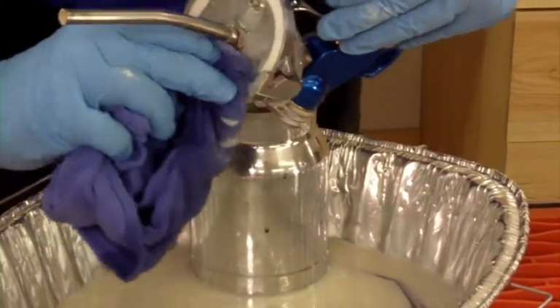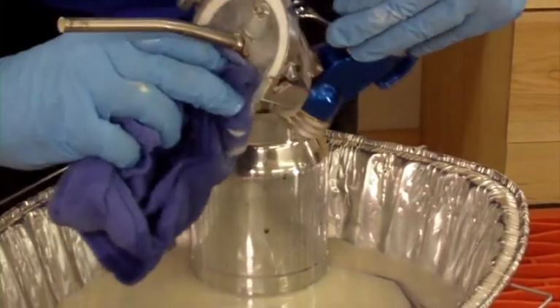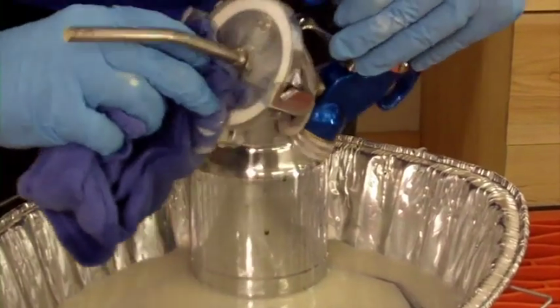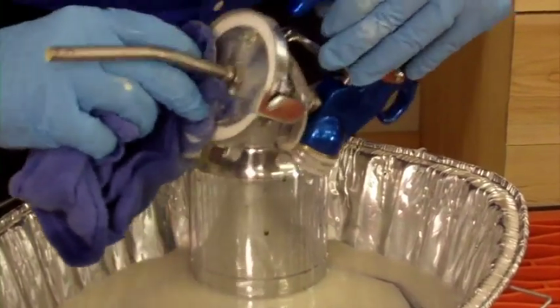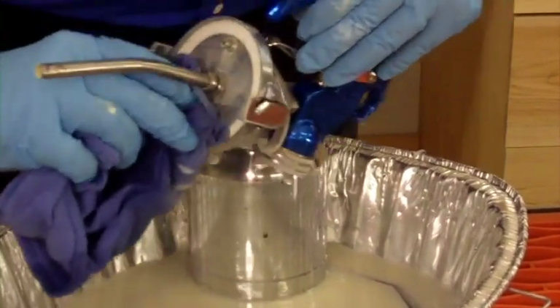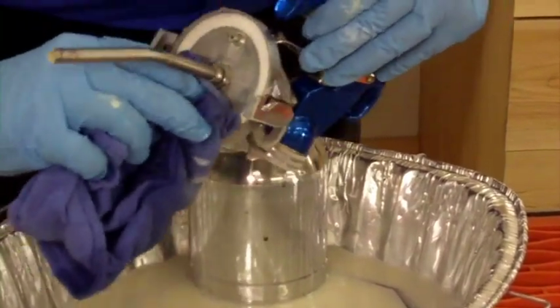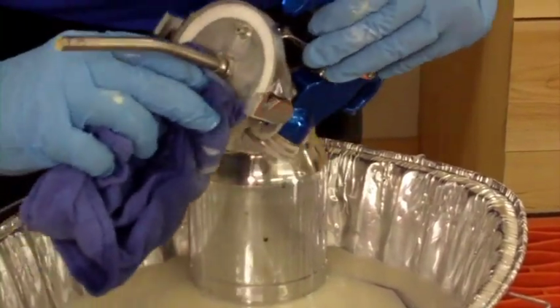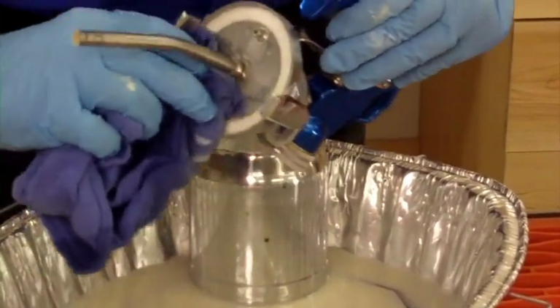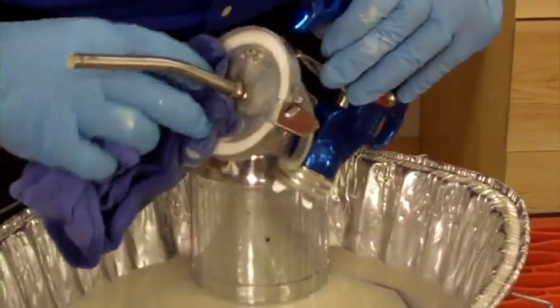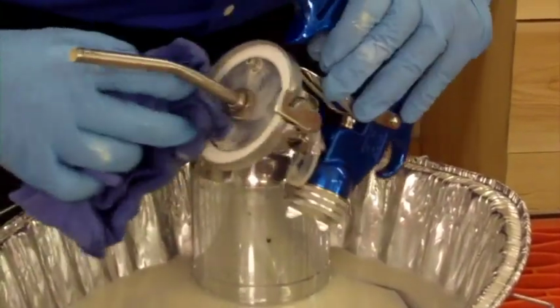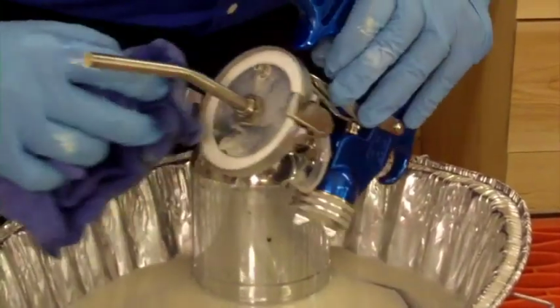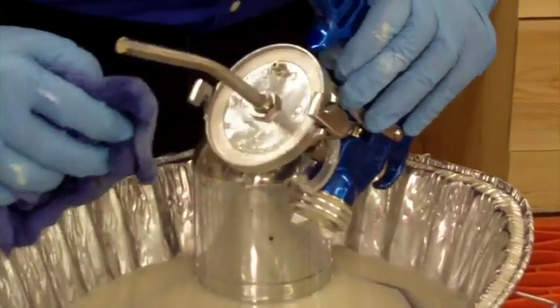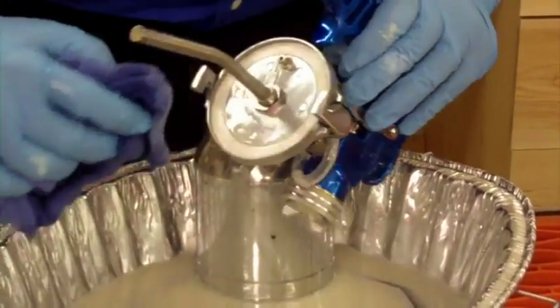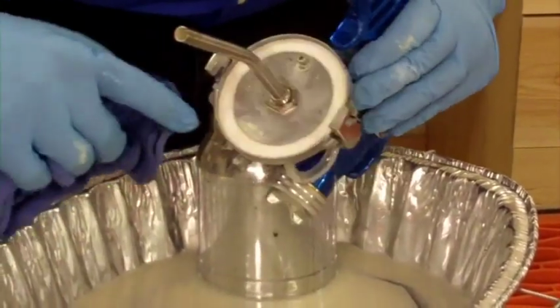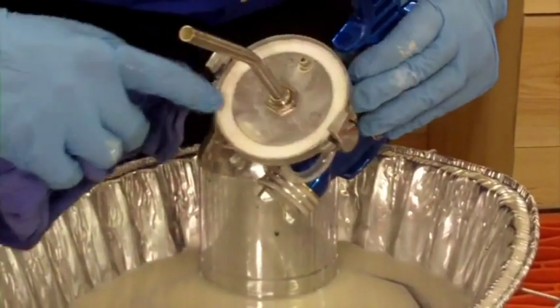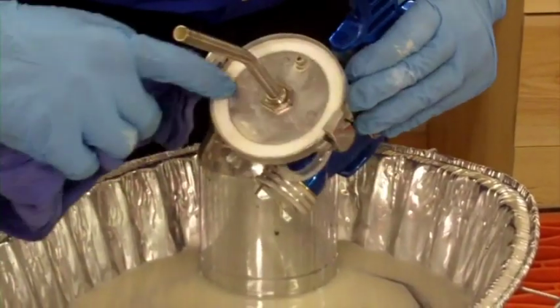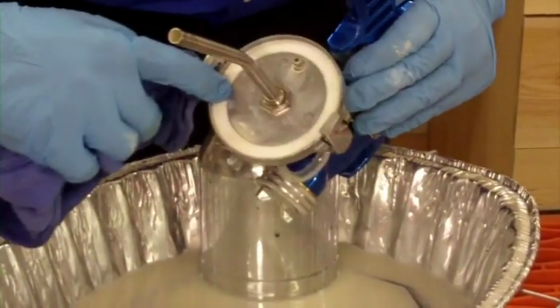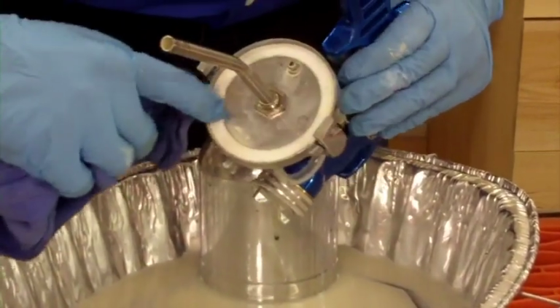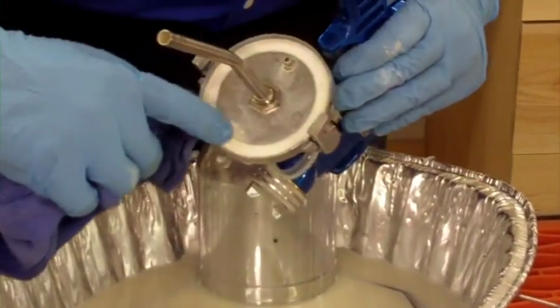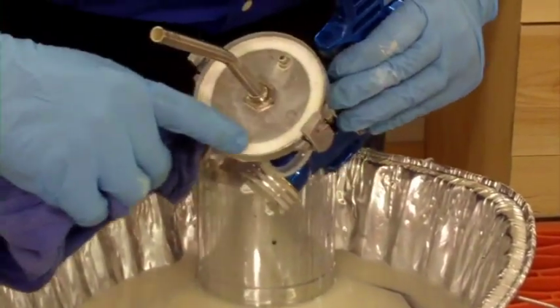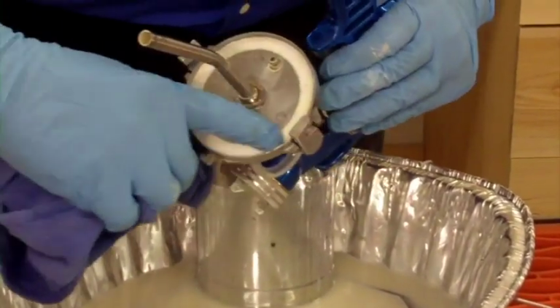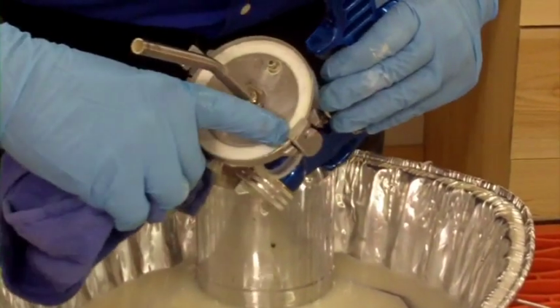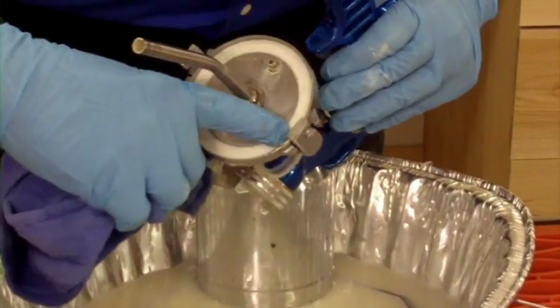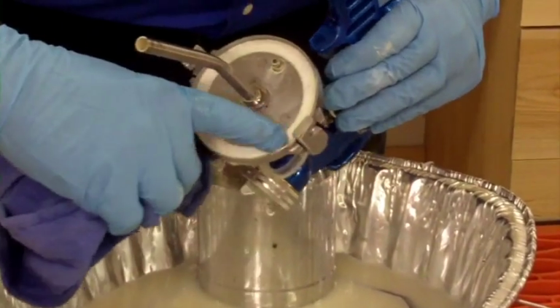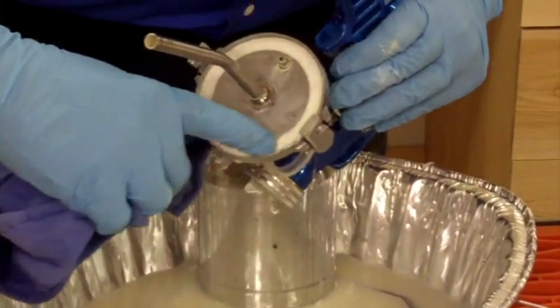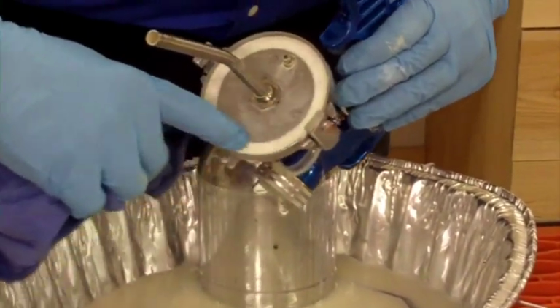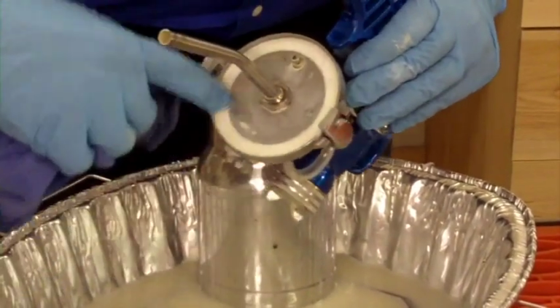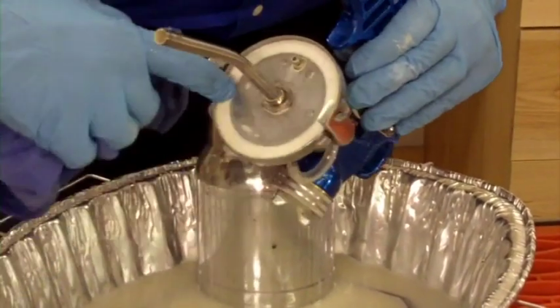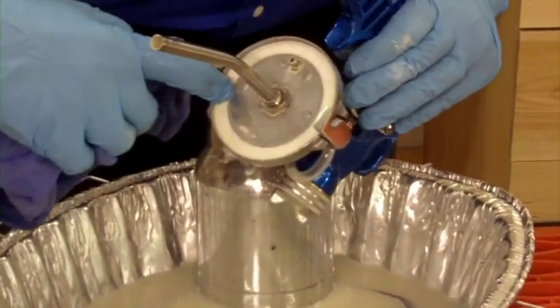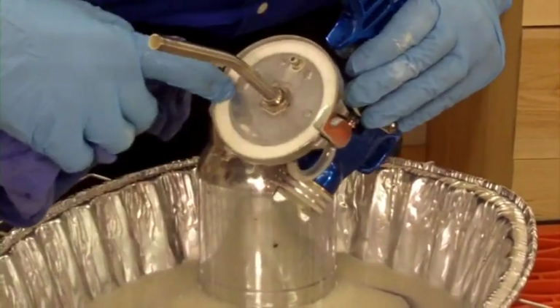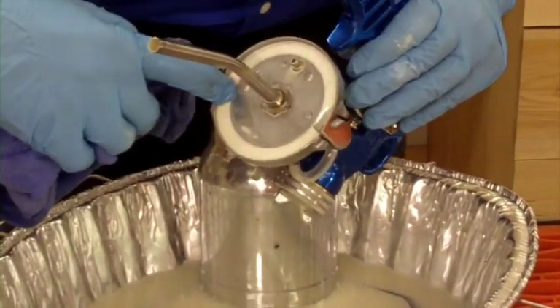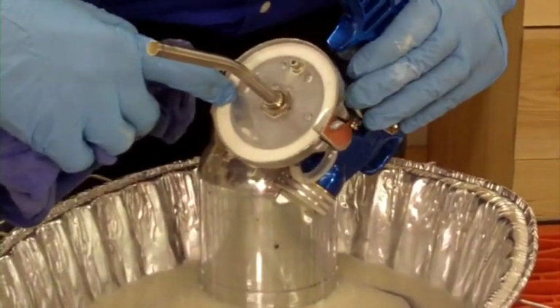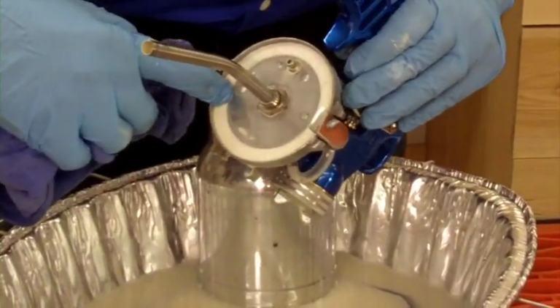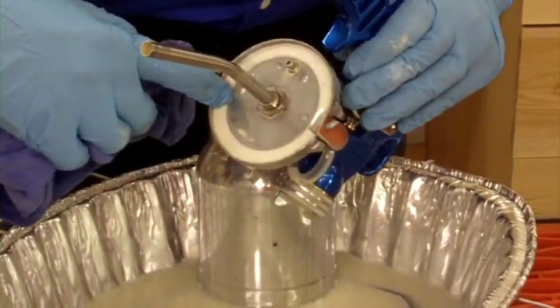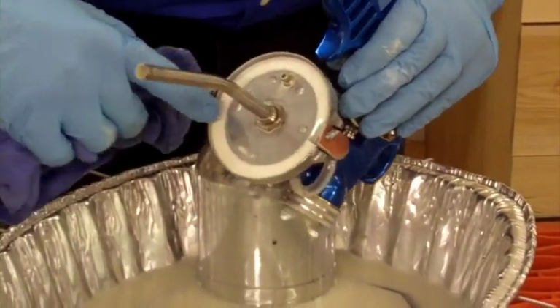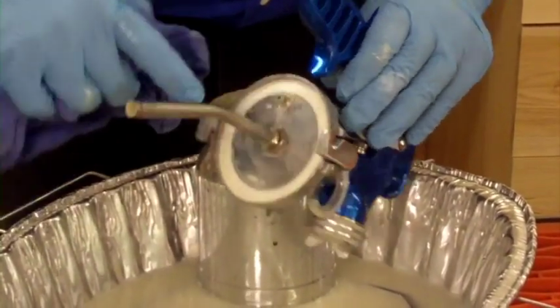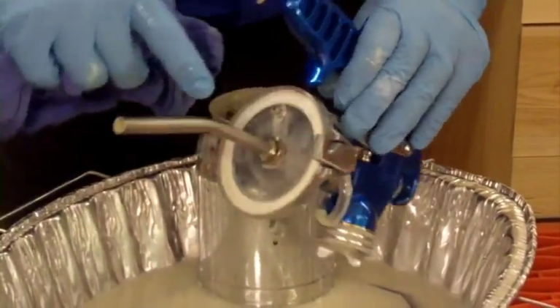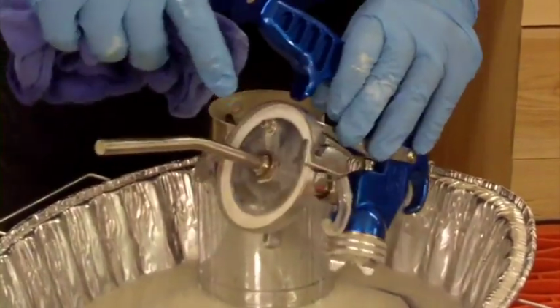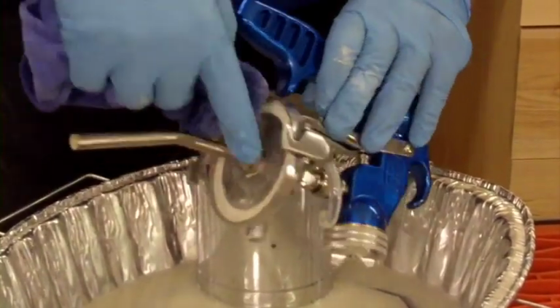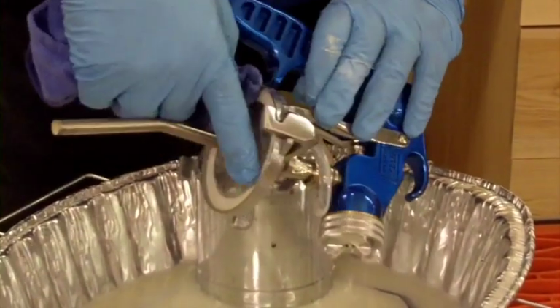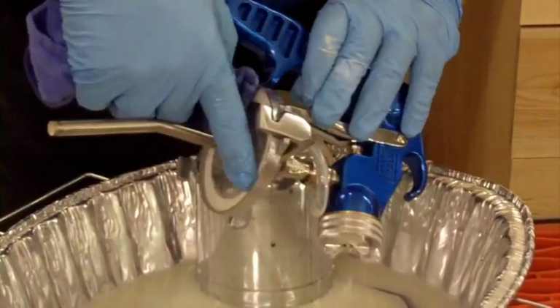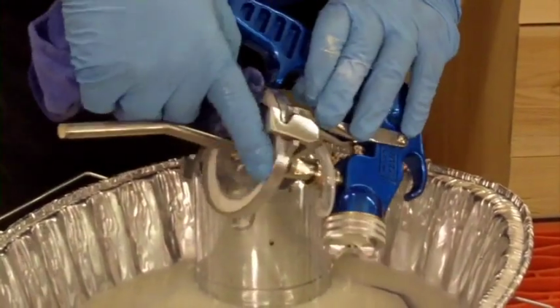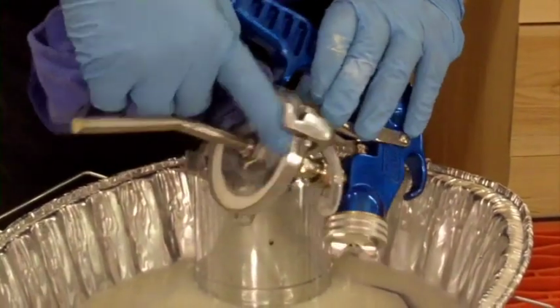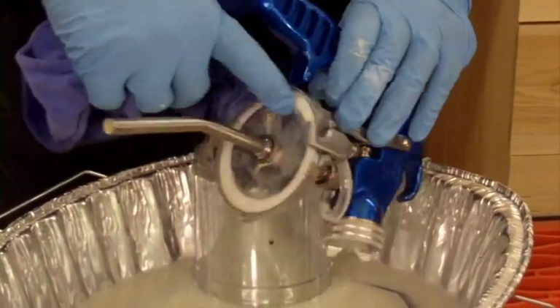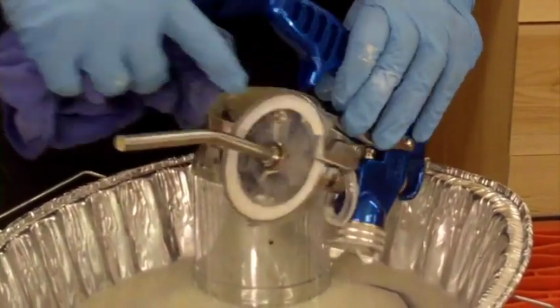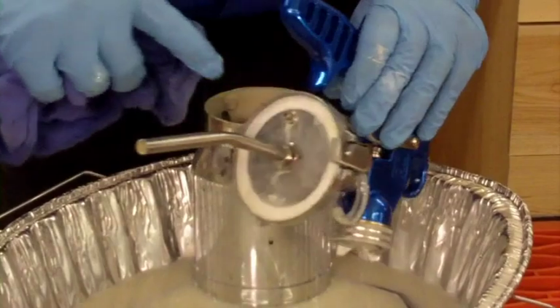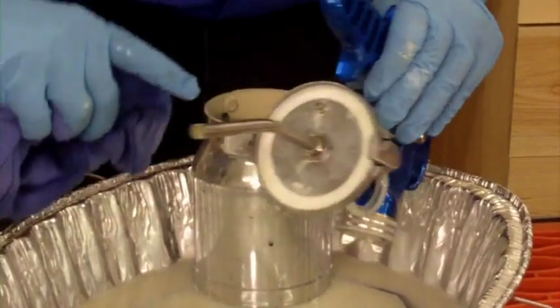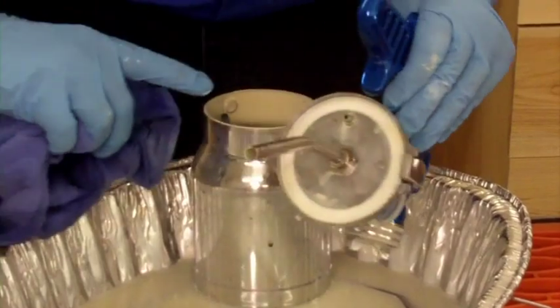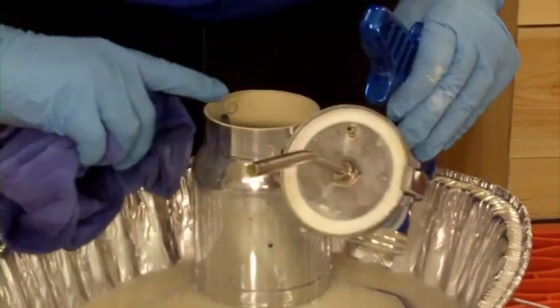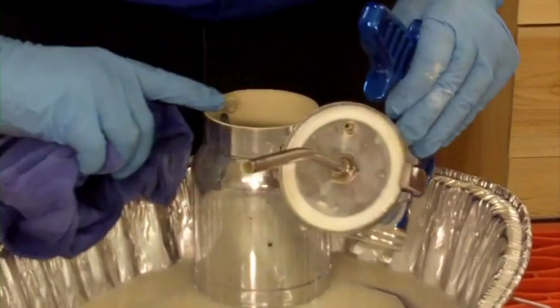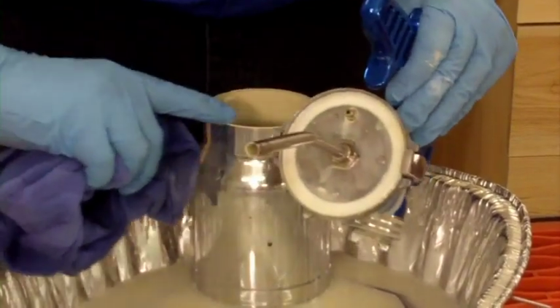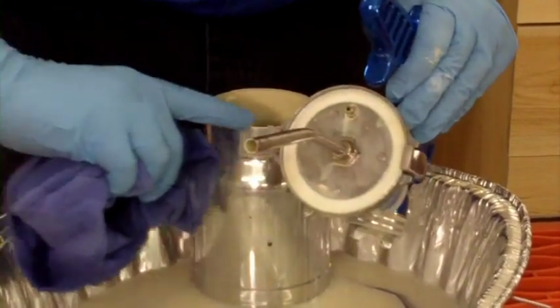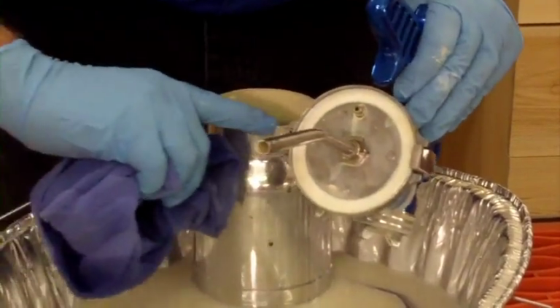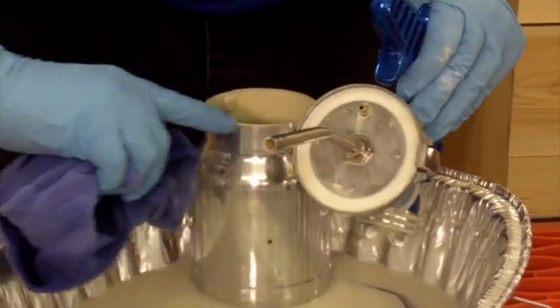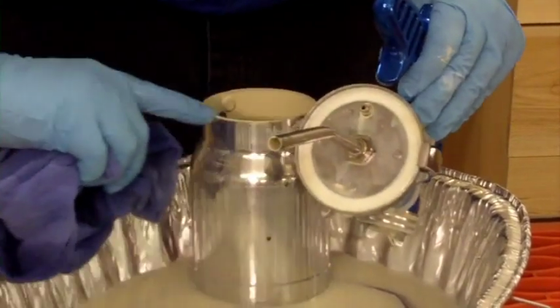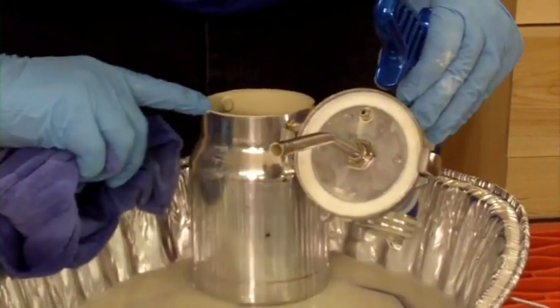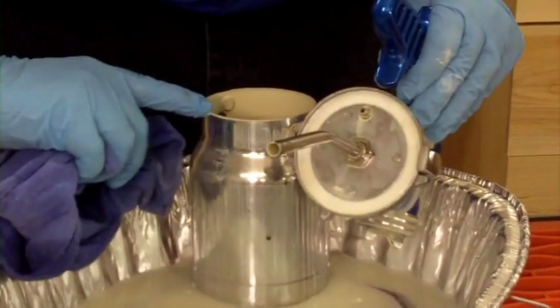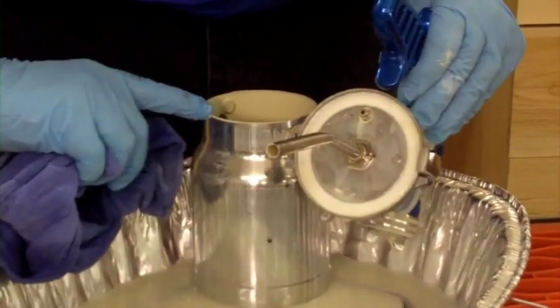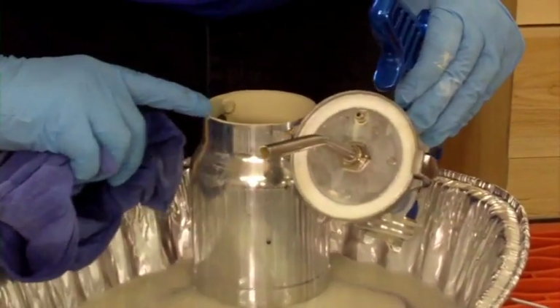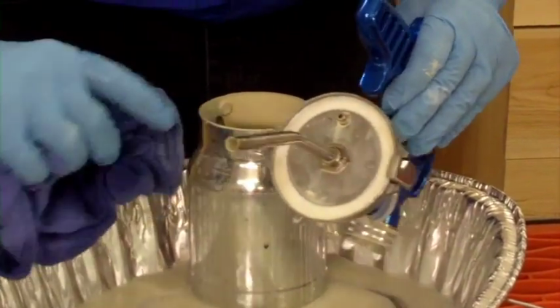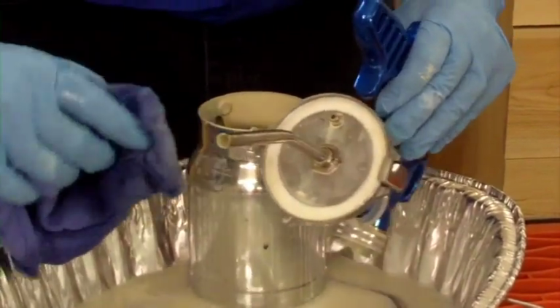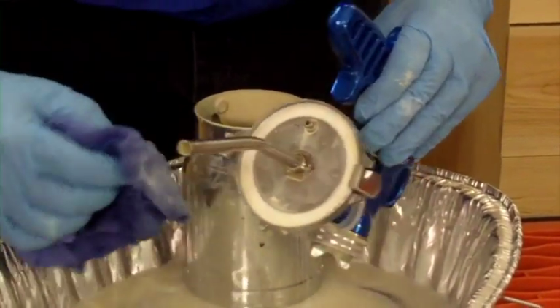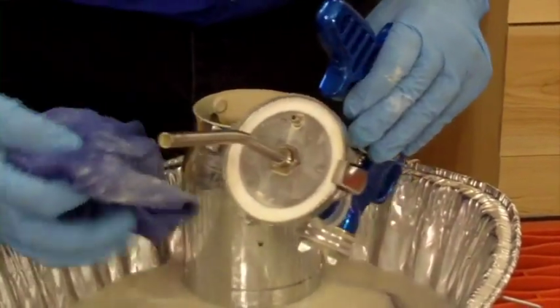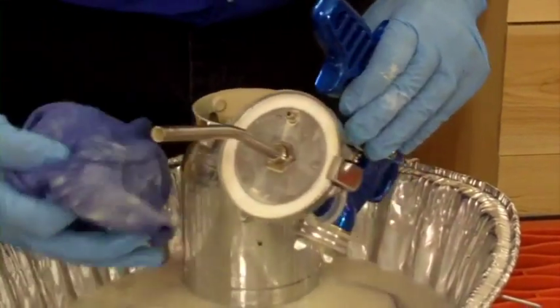It's important to get your paint off of this gasket because if it builds up on here it can cause you many problems getting a good seal on the top of the cup.